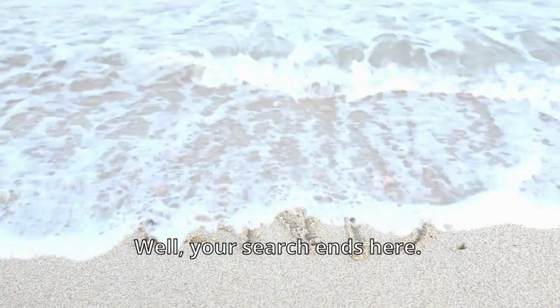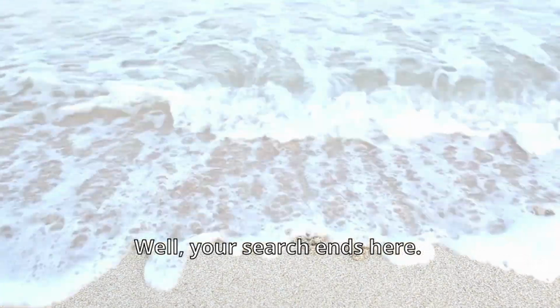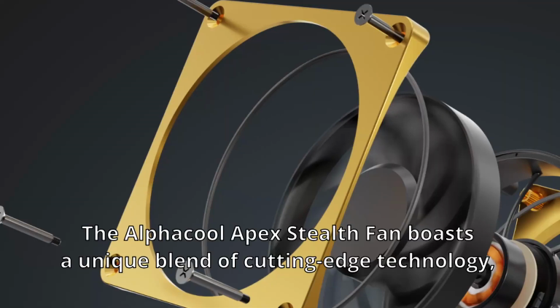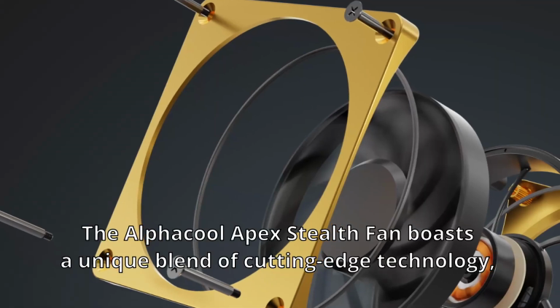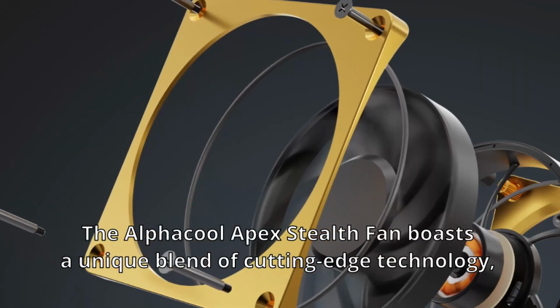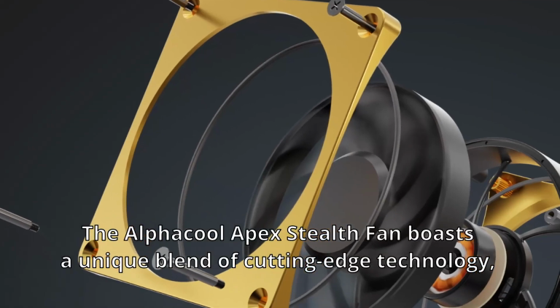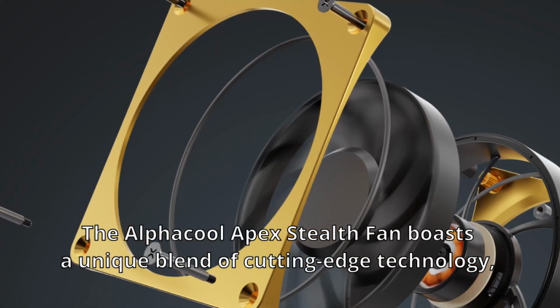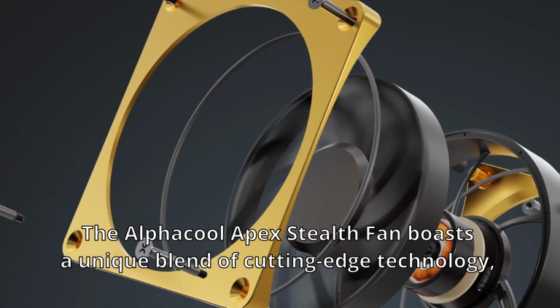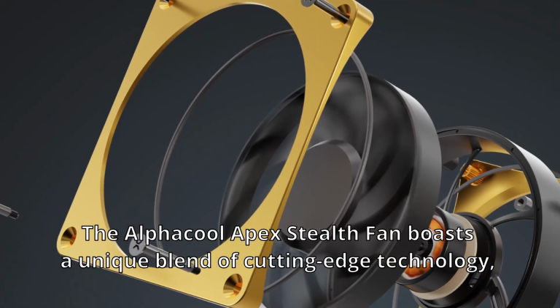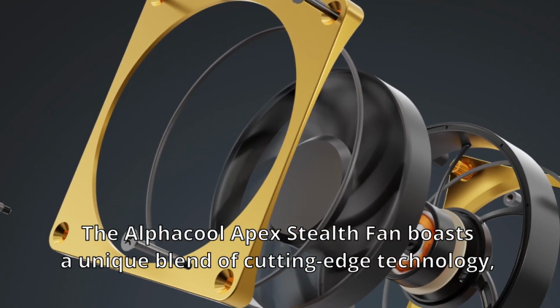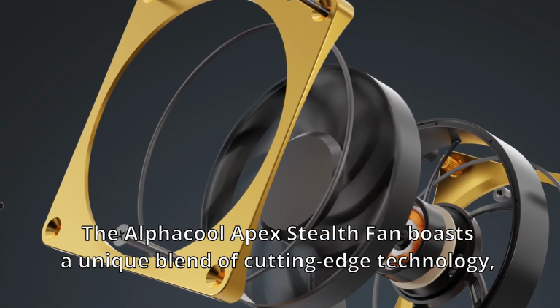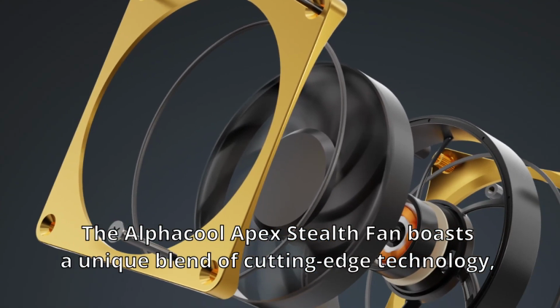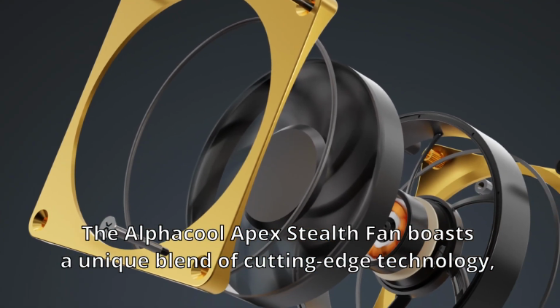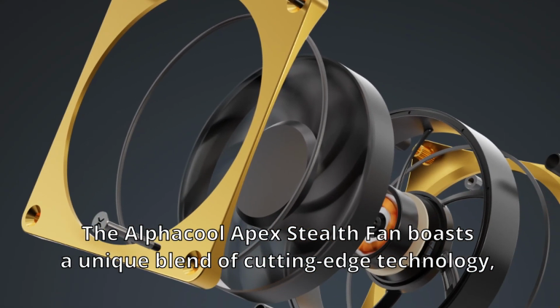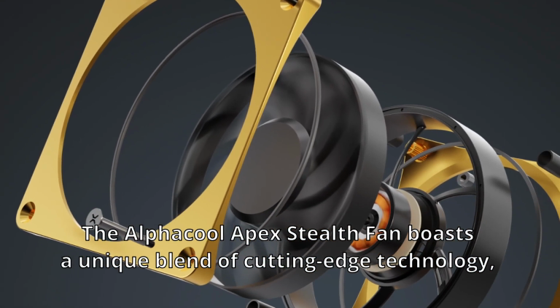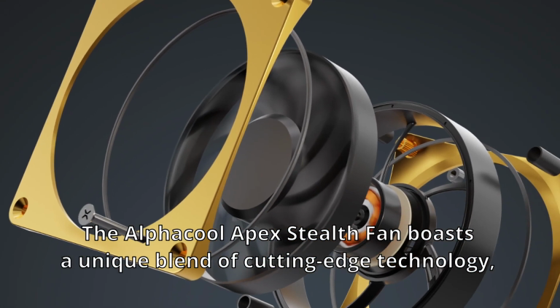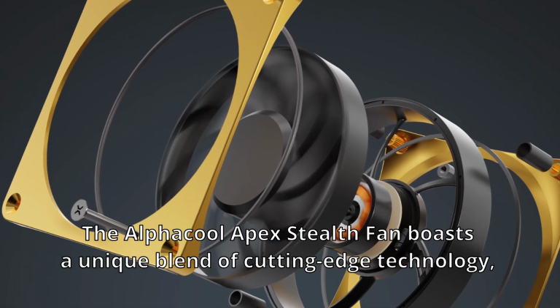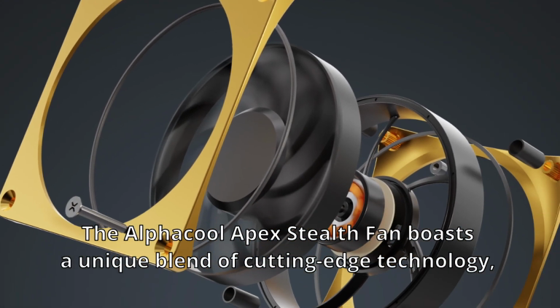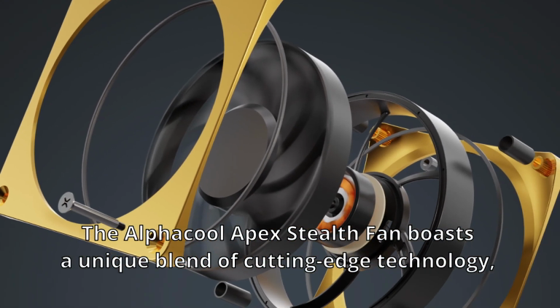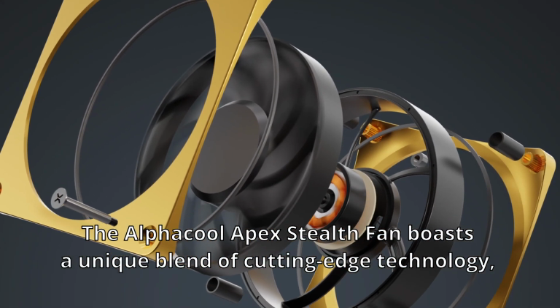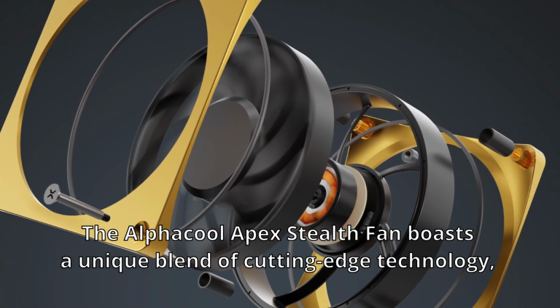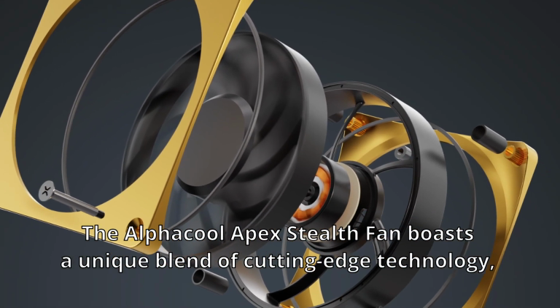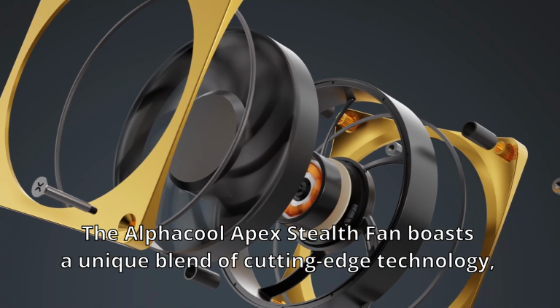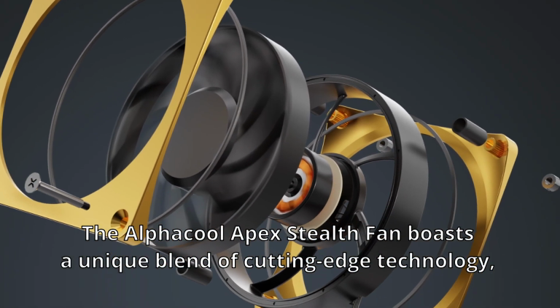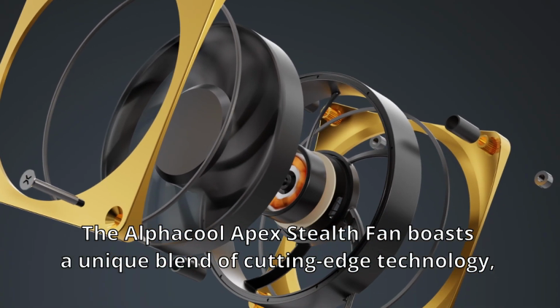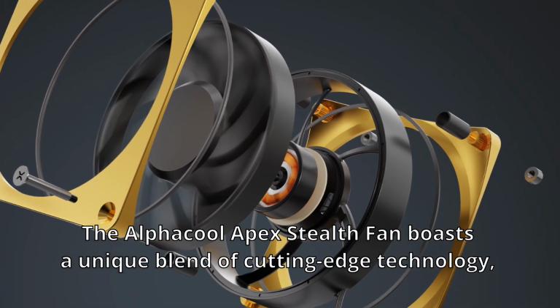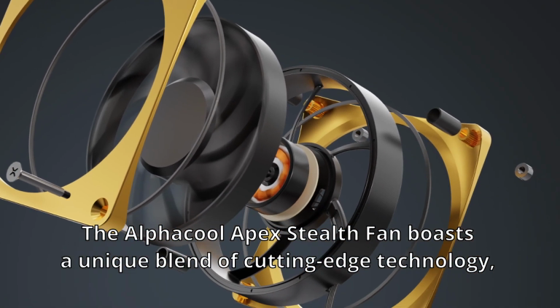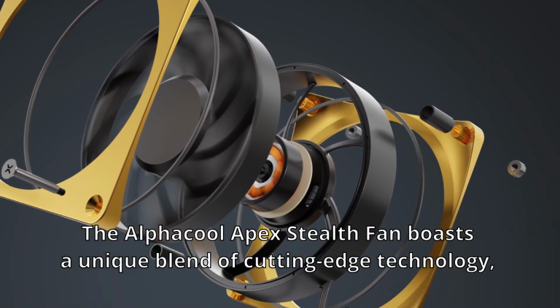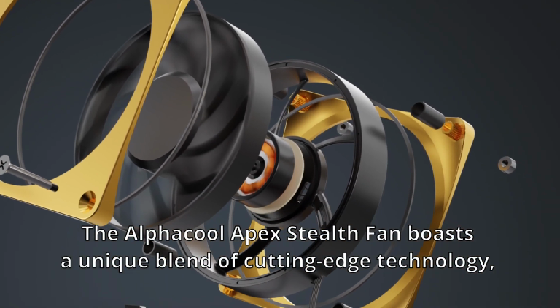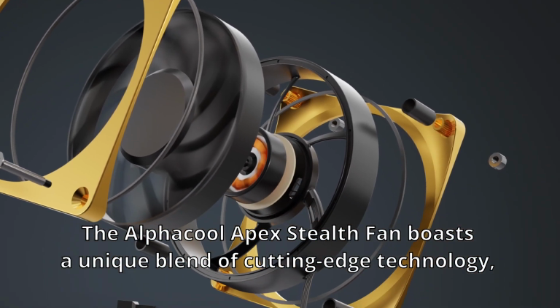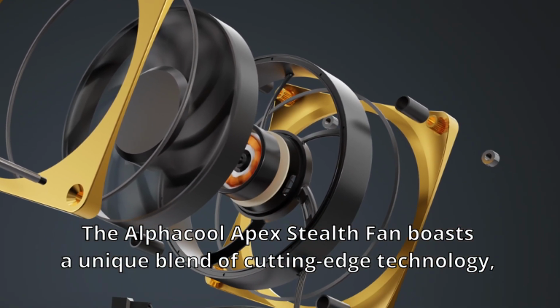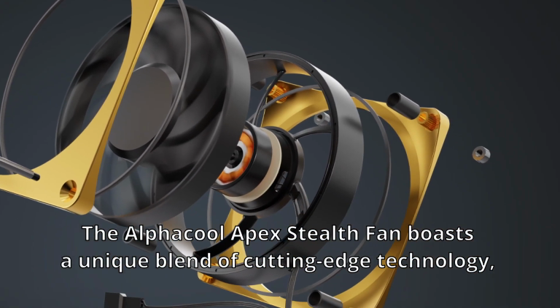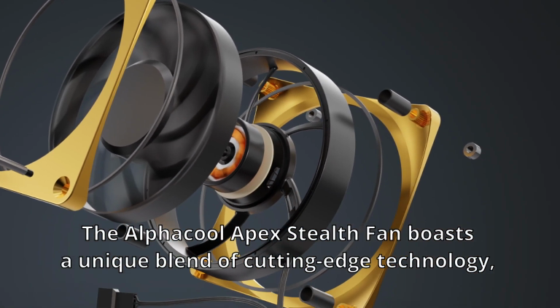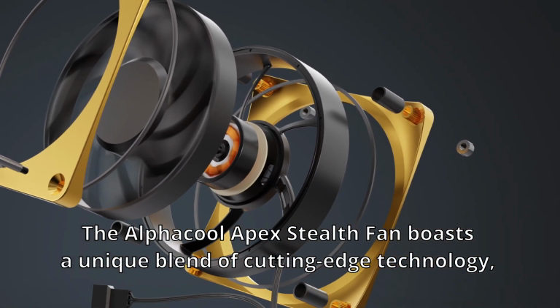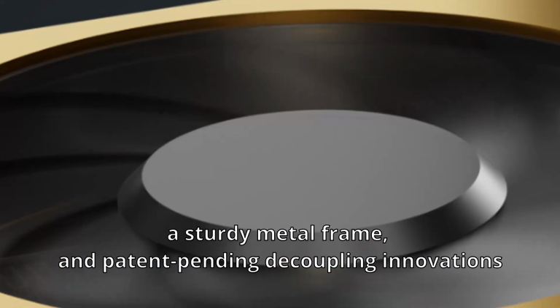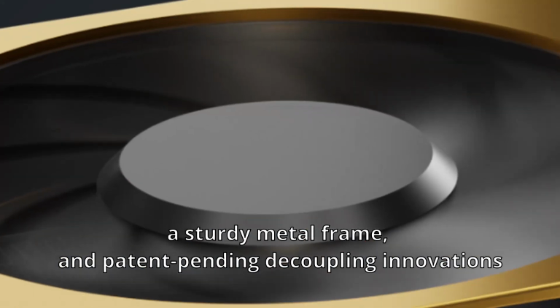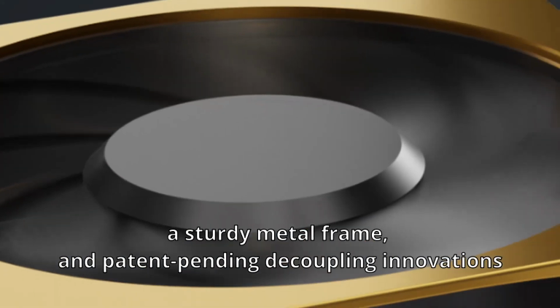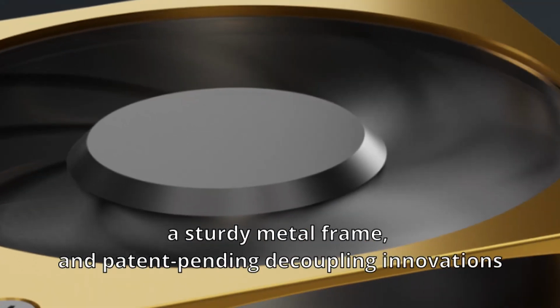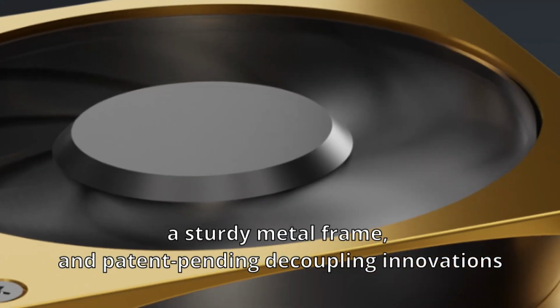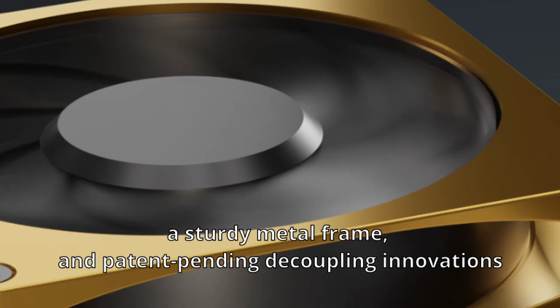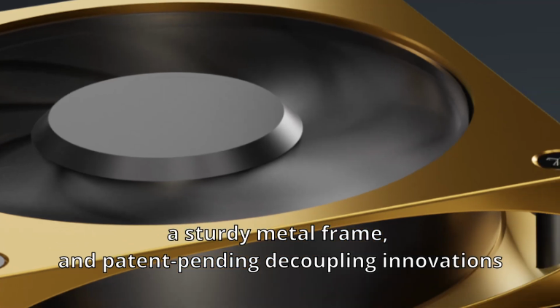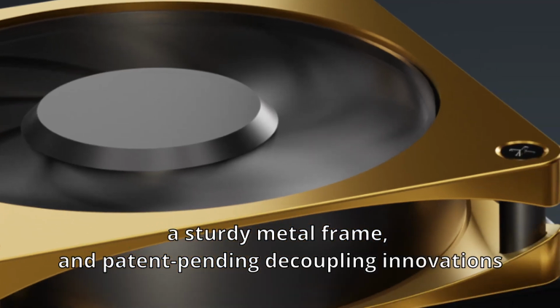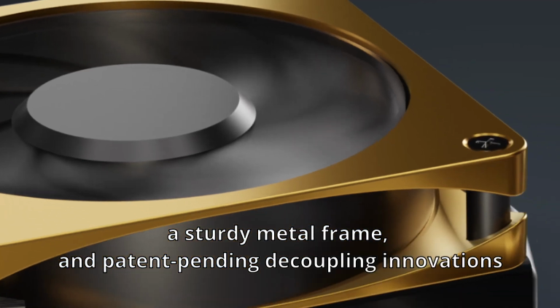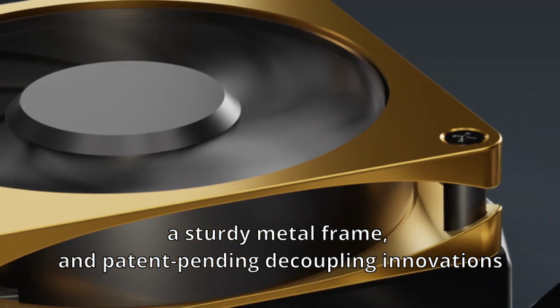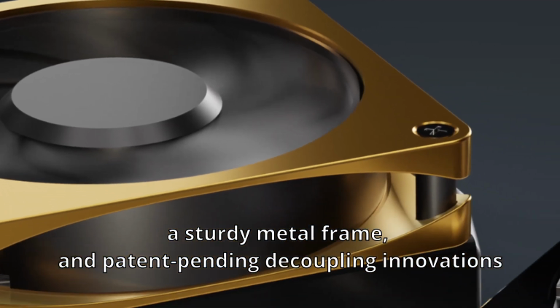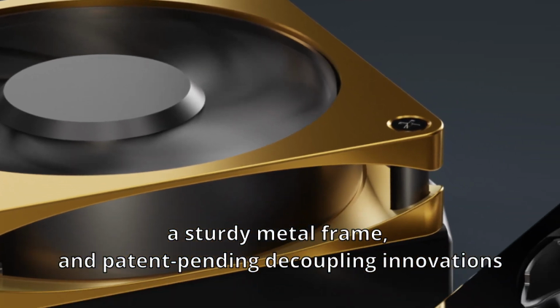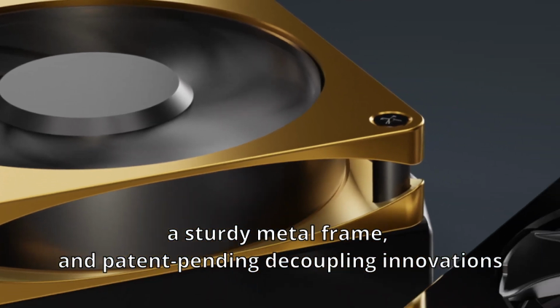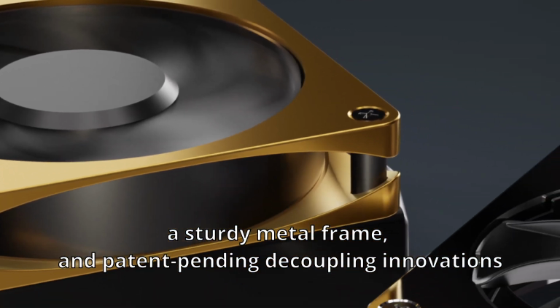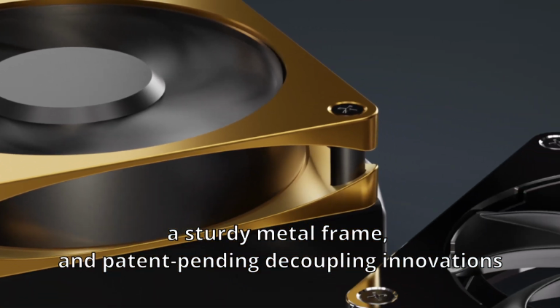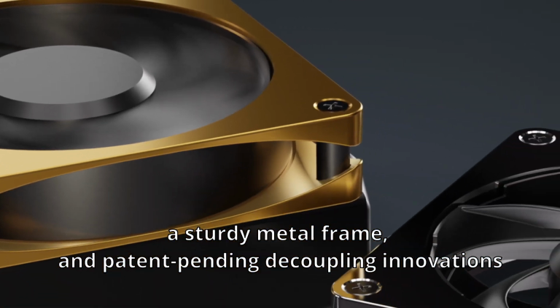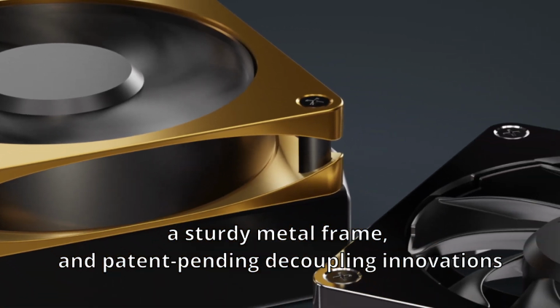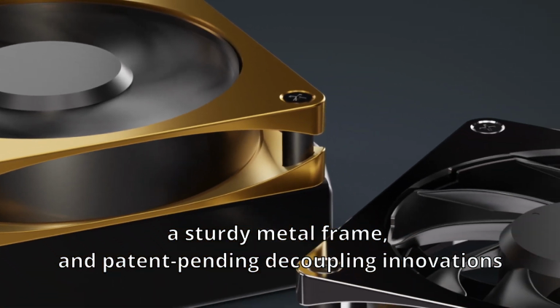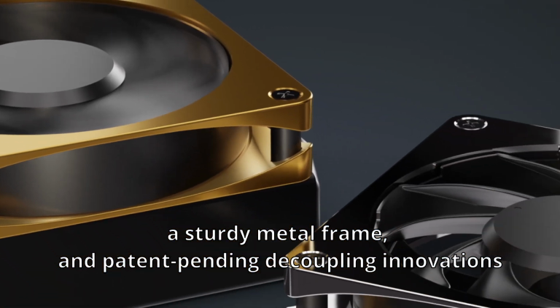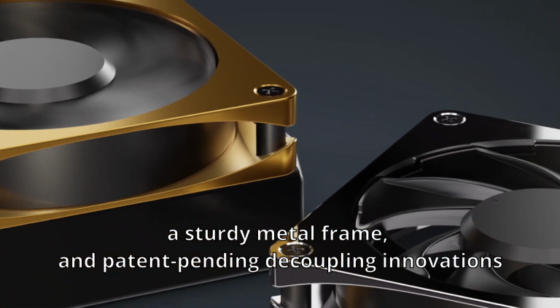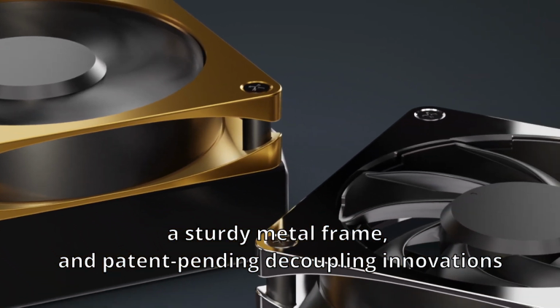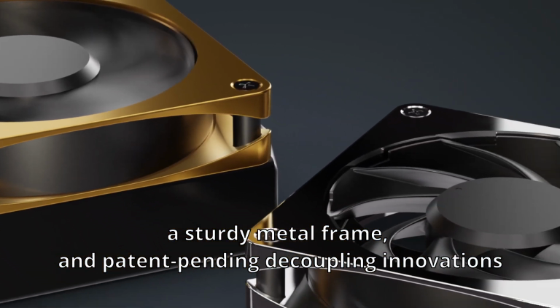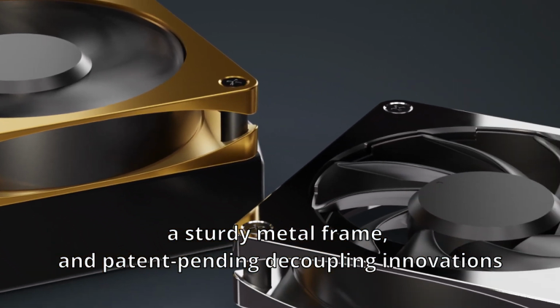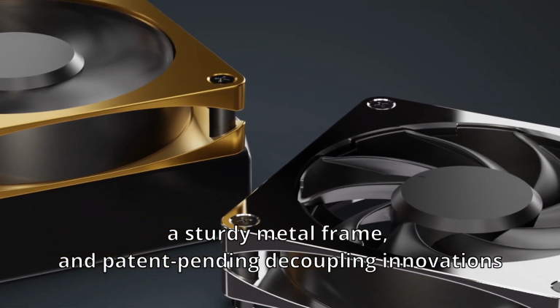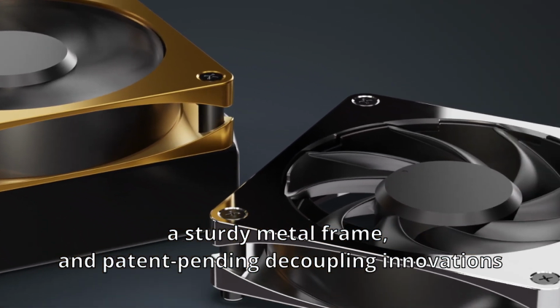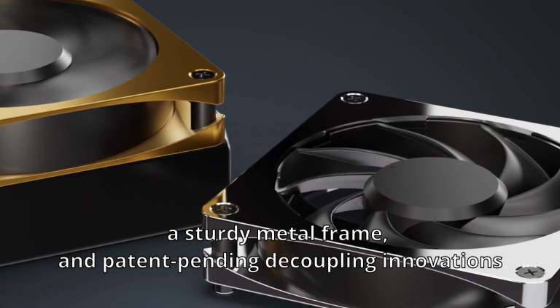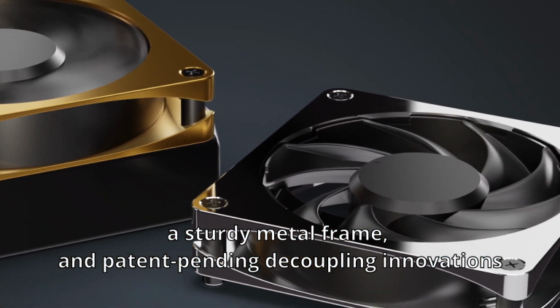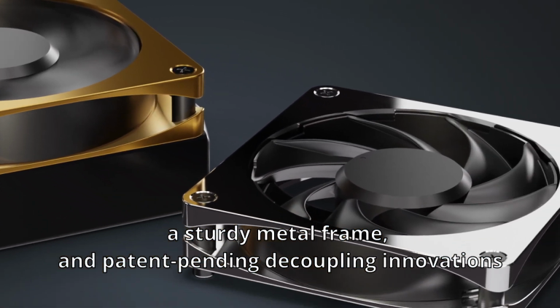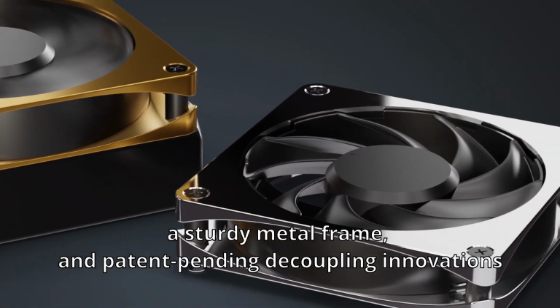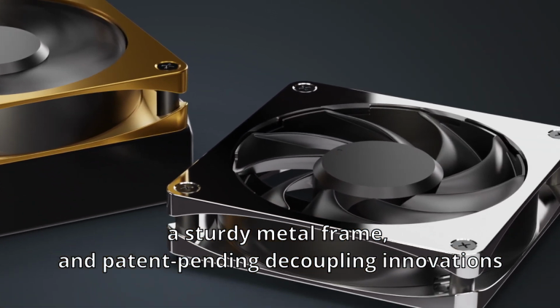The Alphacool Apex Styles Fan boasts a unique blend of cutting-edge technology, a sturdy metal frame, and patent-pending decoupling innovations.